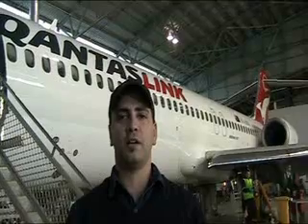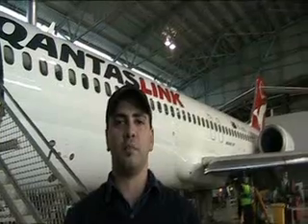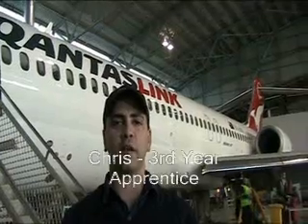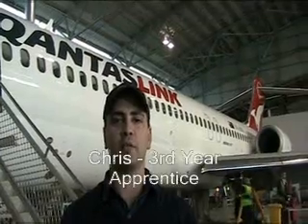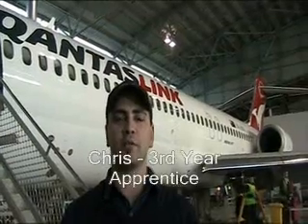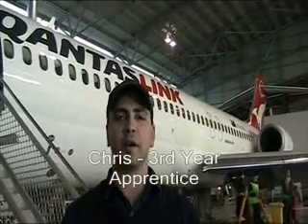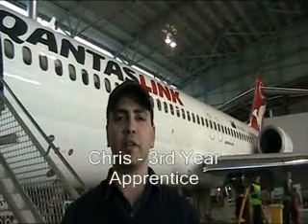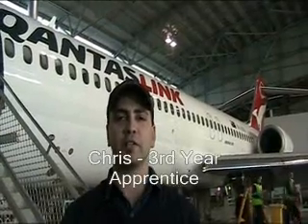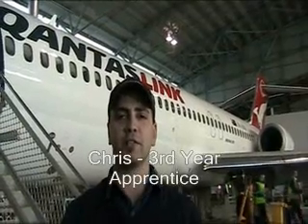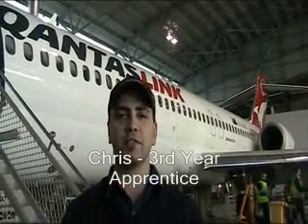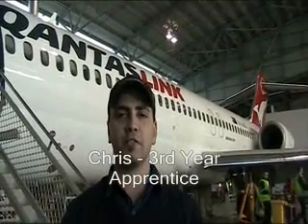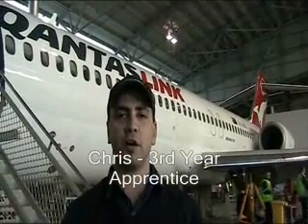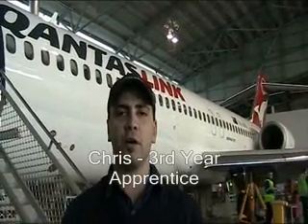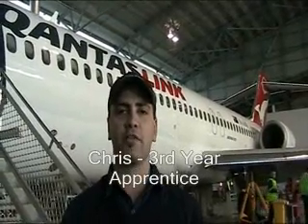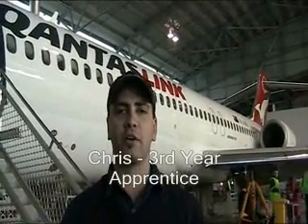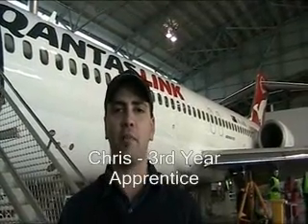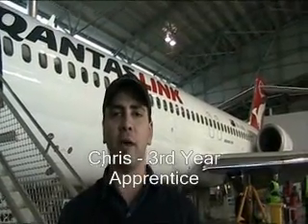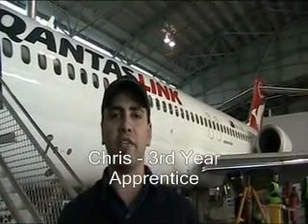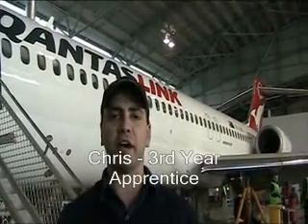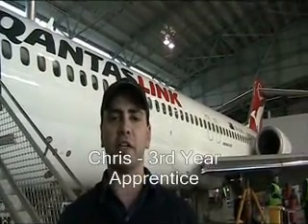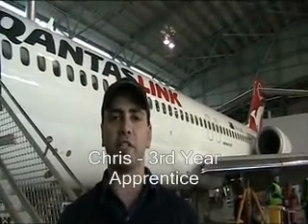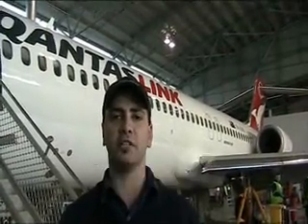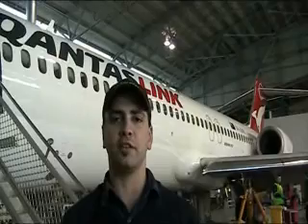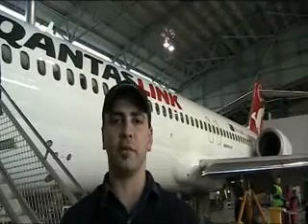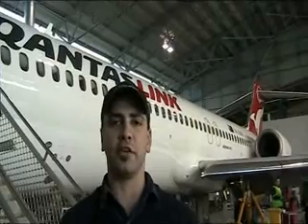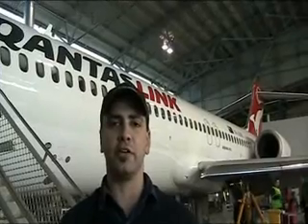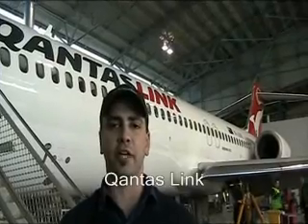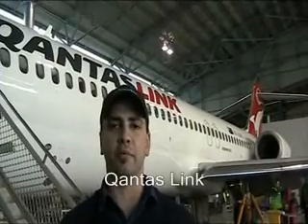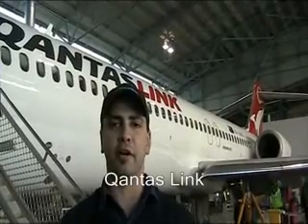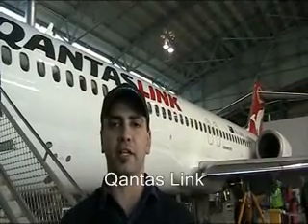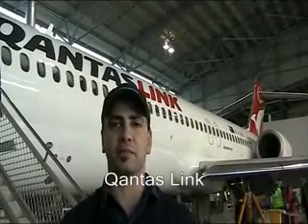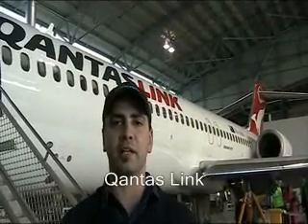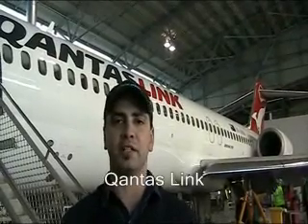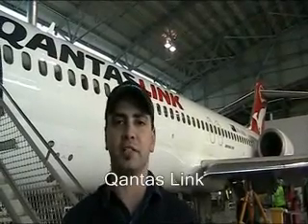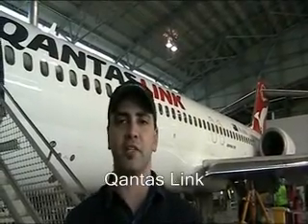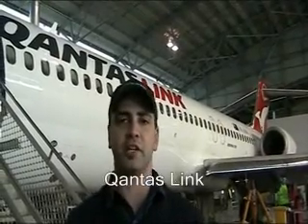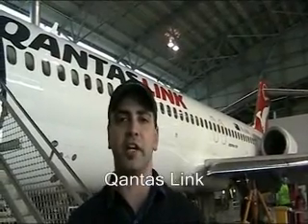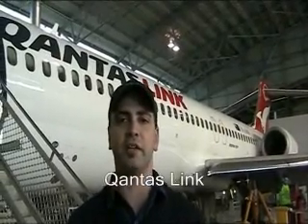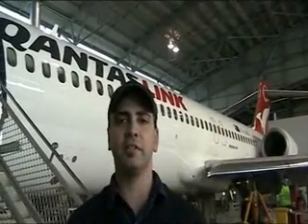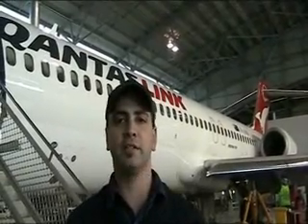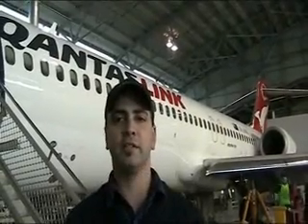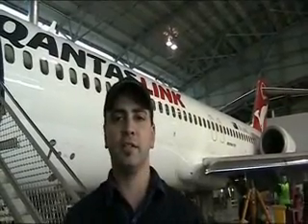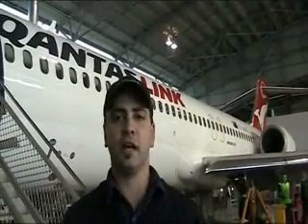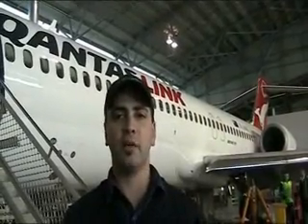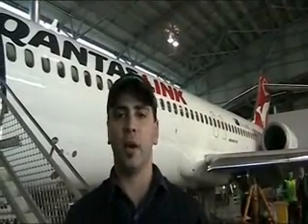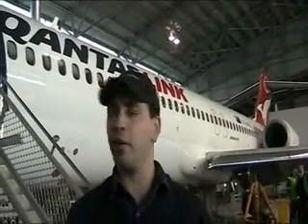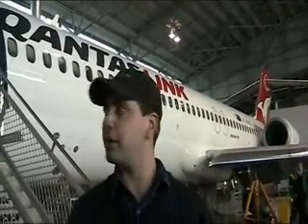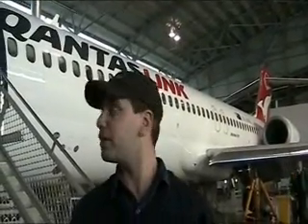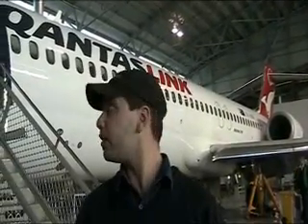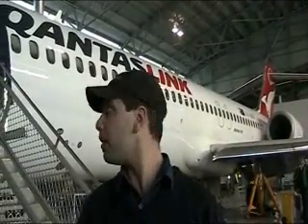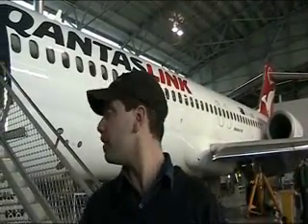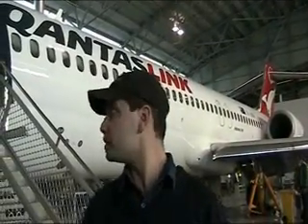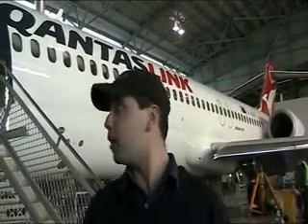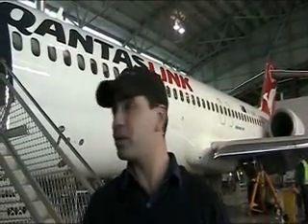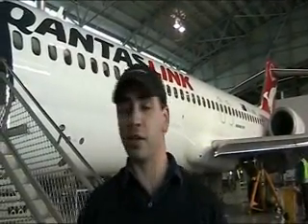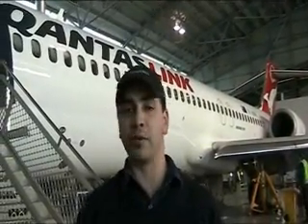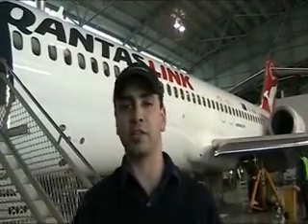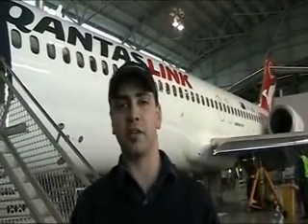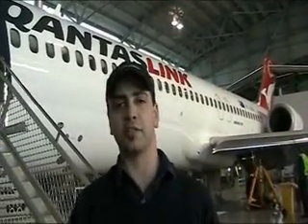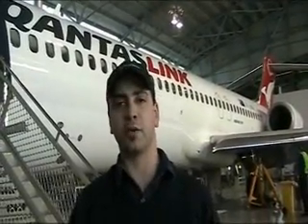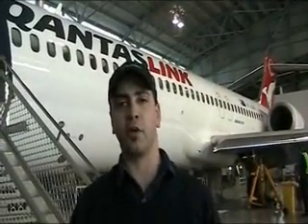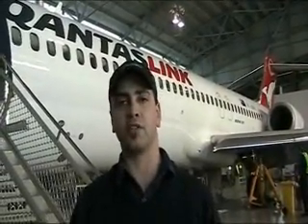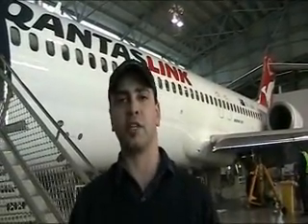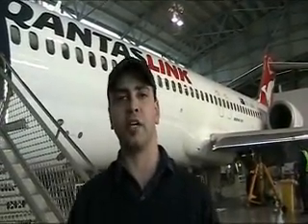Hi, my name's Chris Bennis. I work for QantasLink Aviation. I'm a third year aircraft maintenance engineer, and we work on Boeing 717s on the Townsville route.